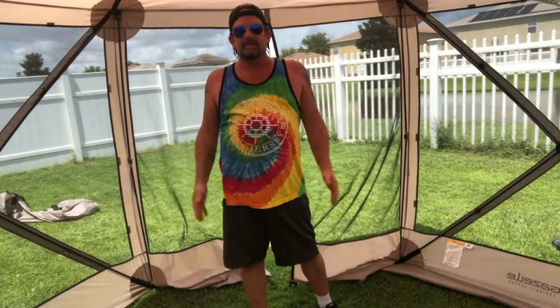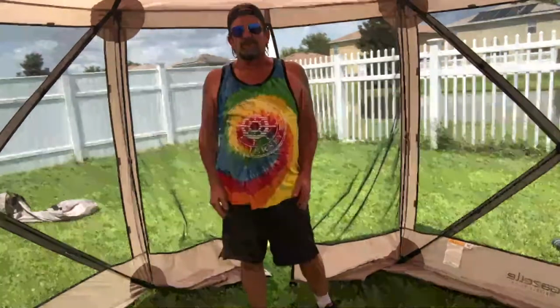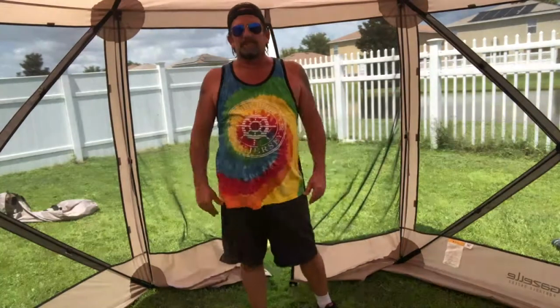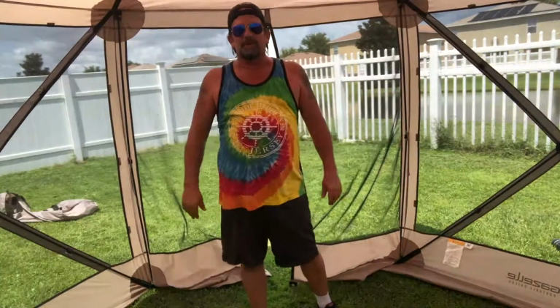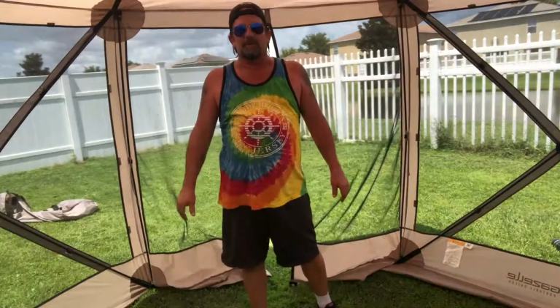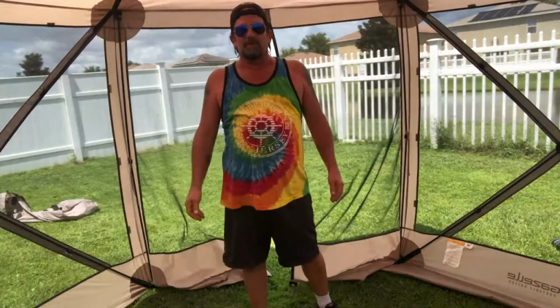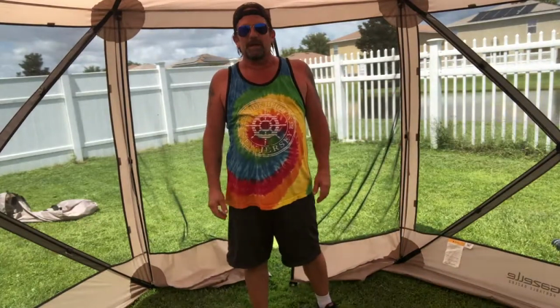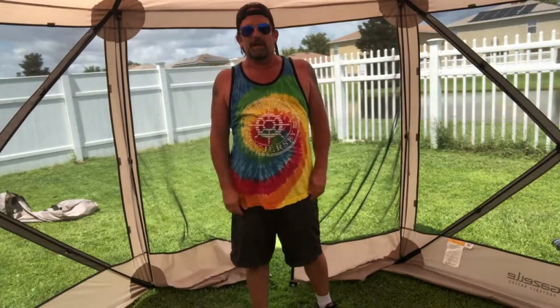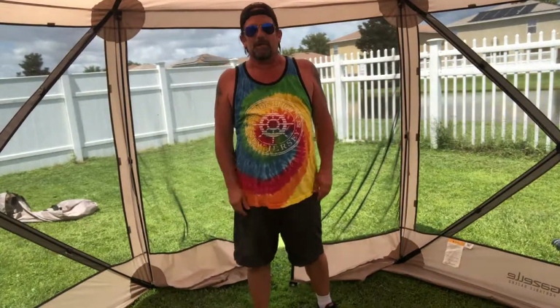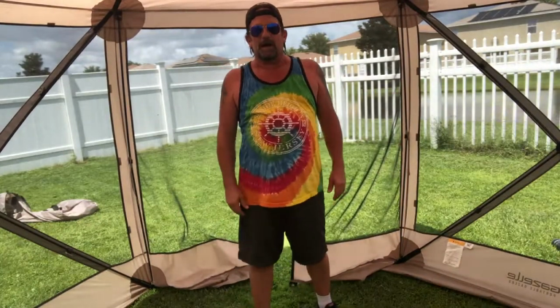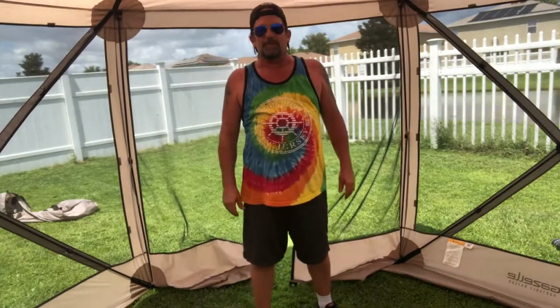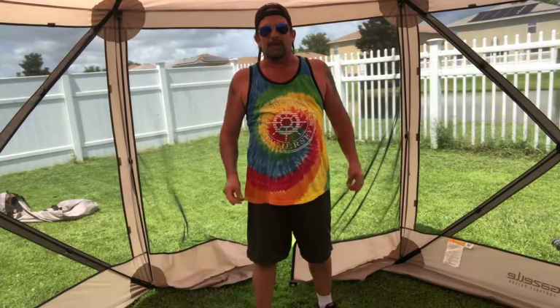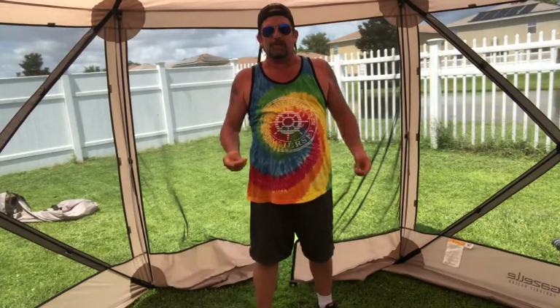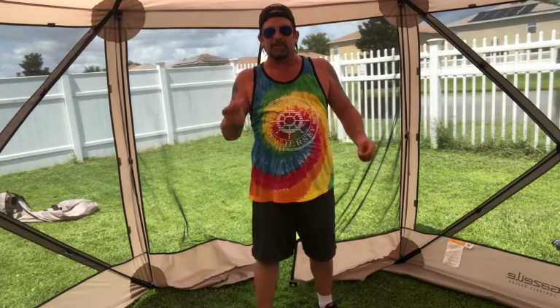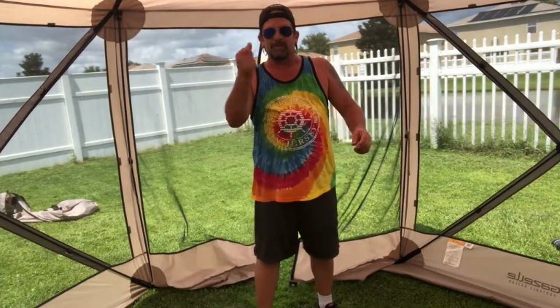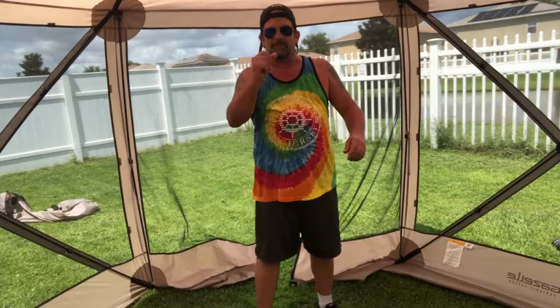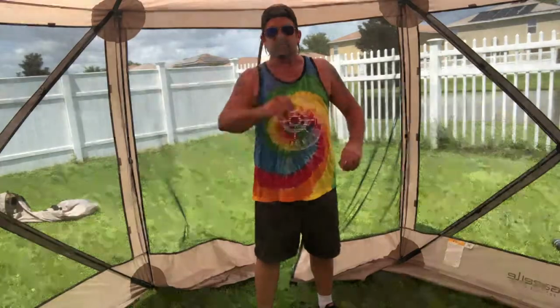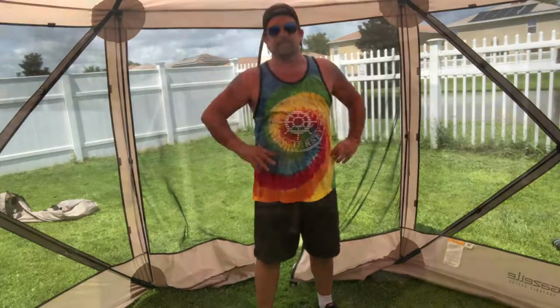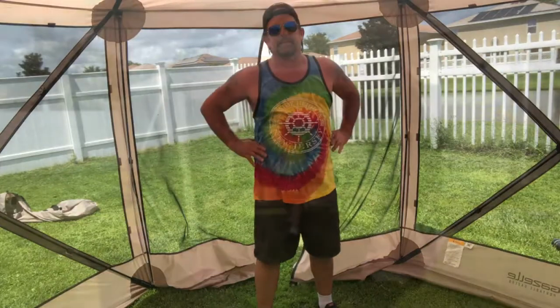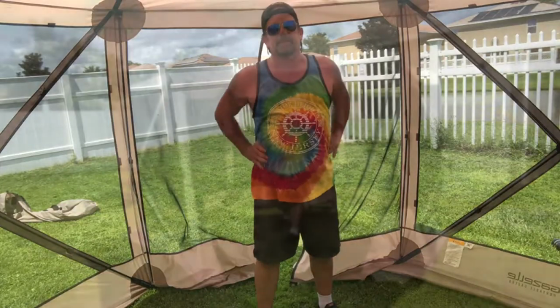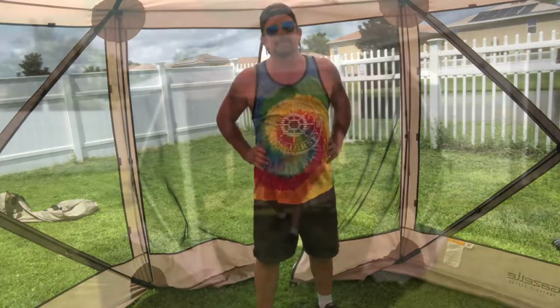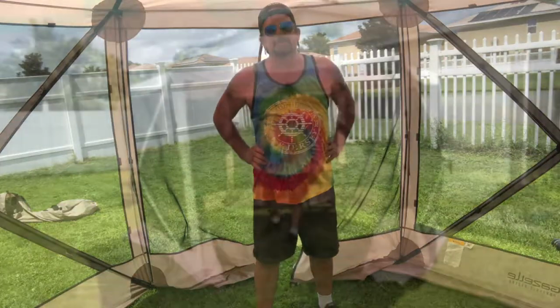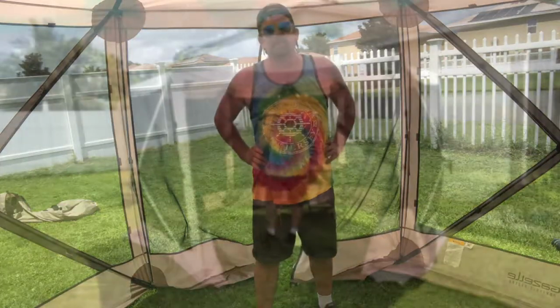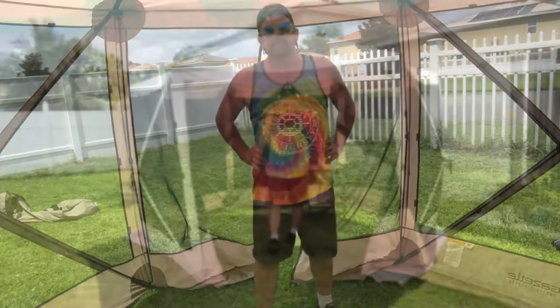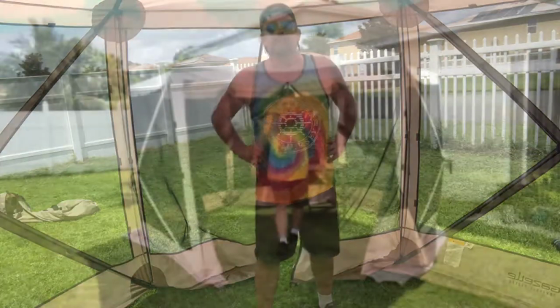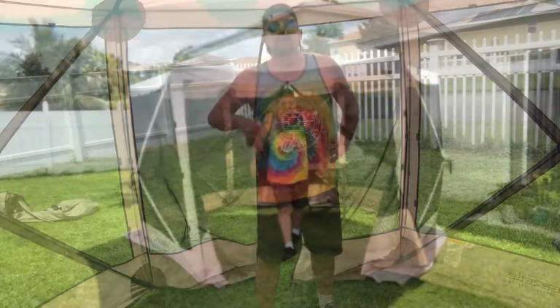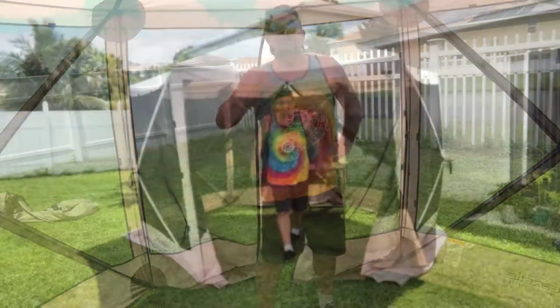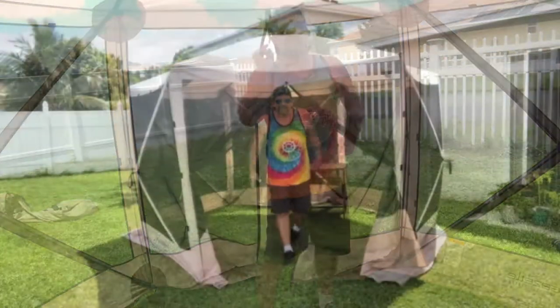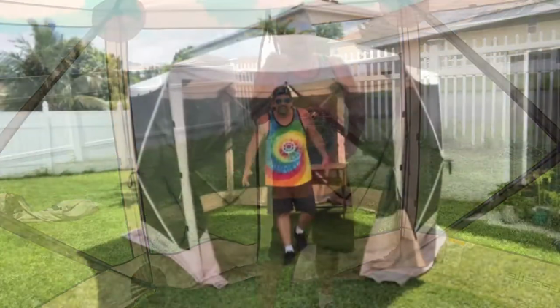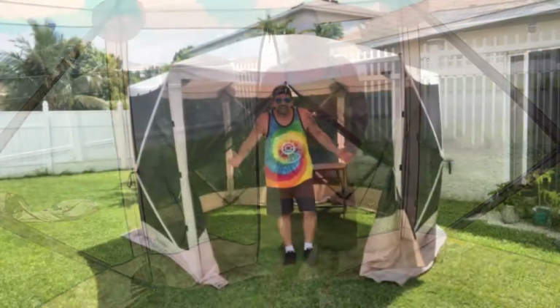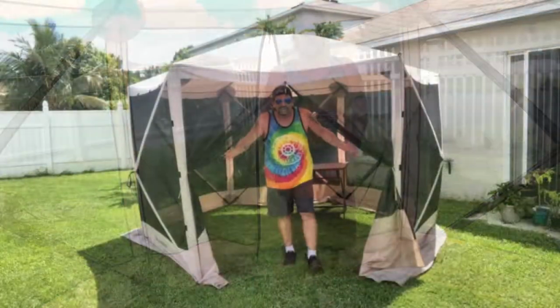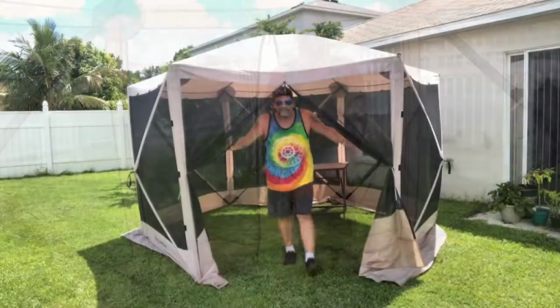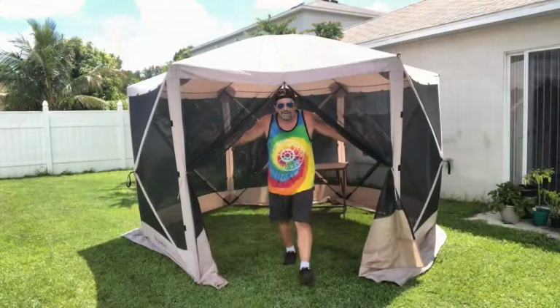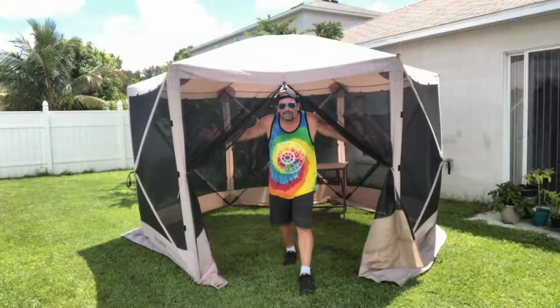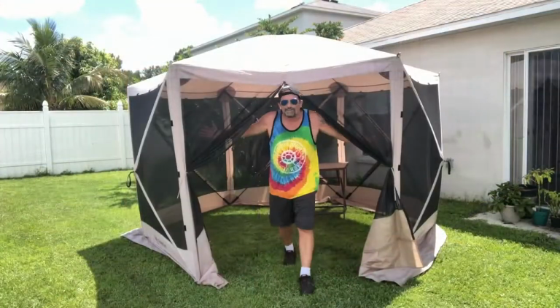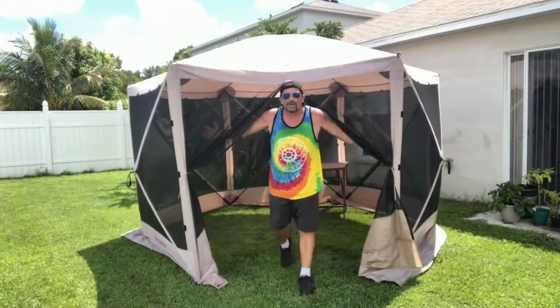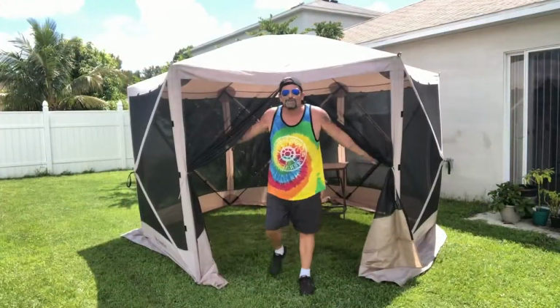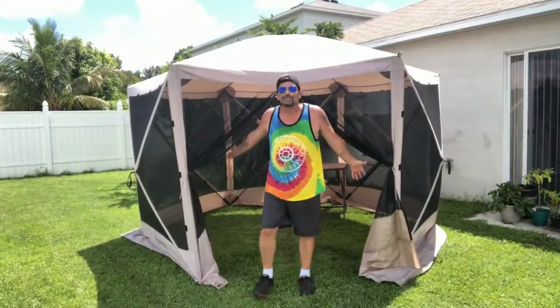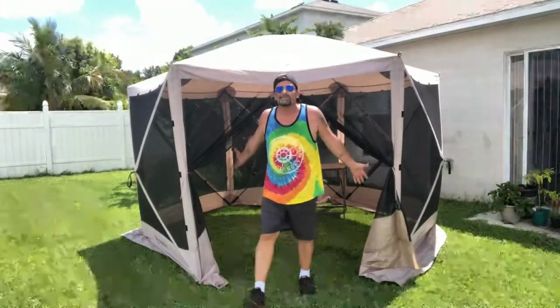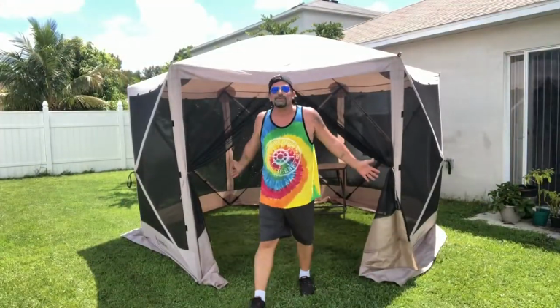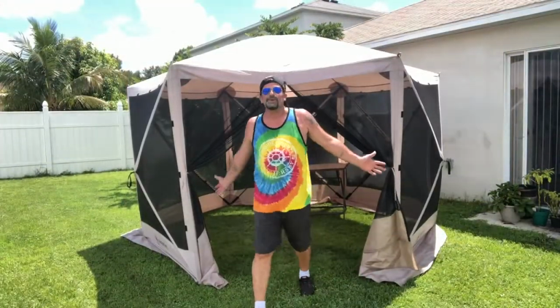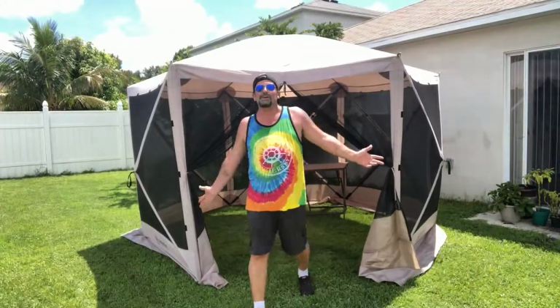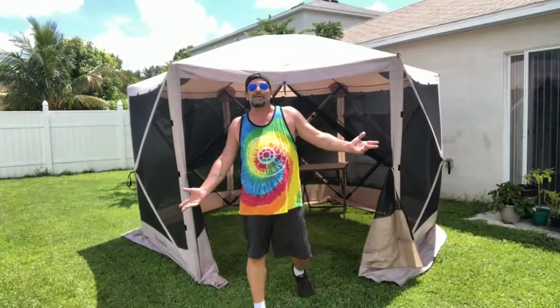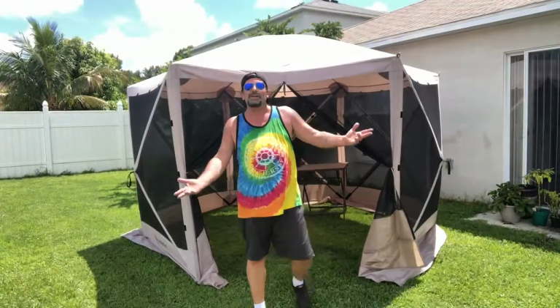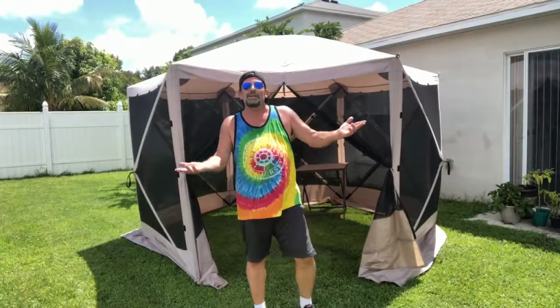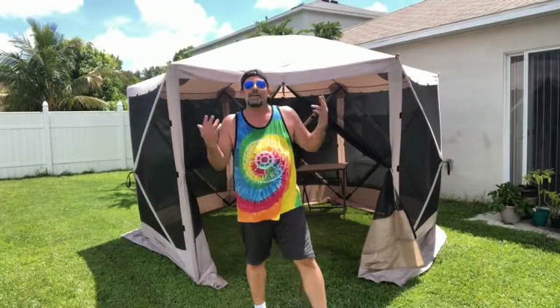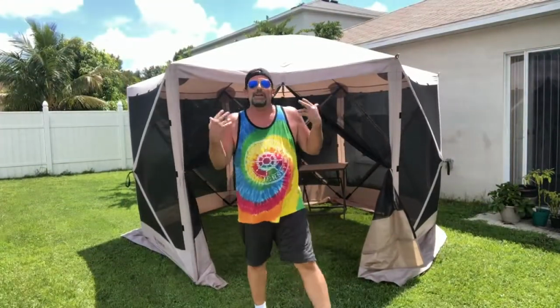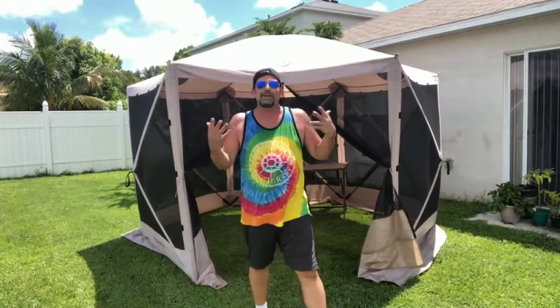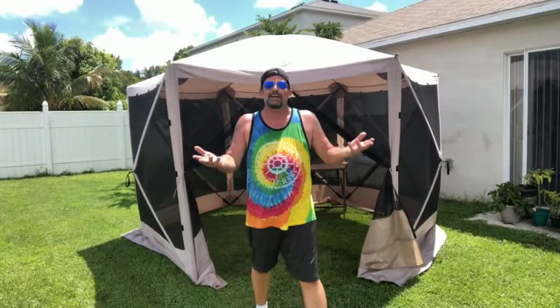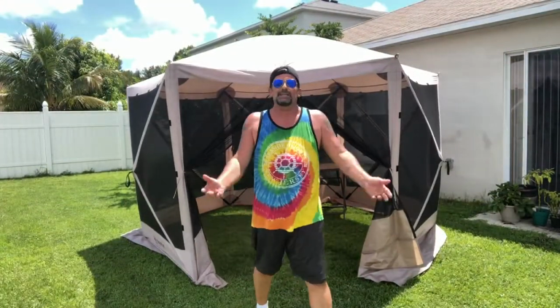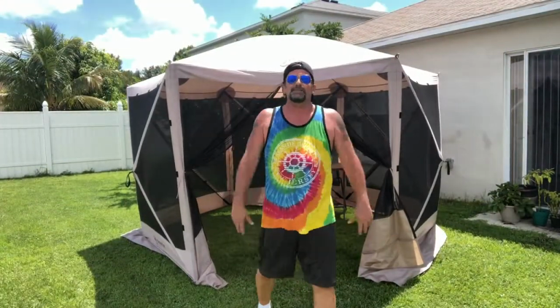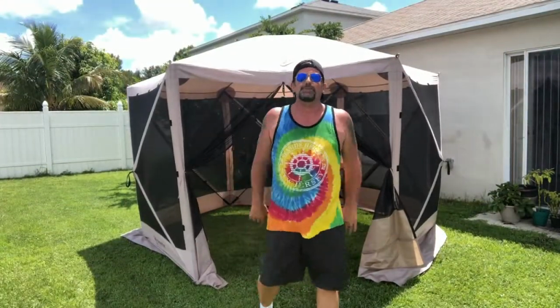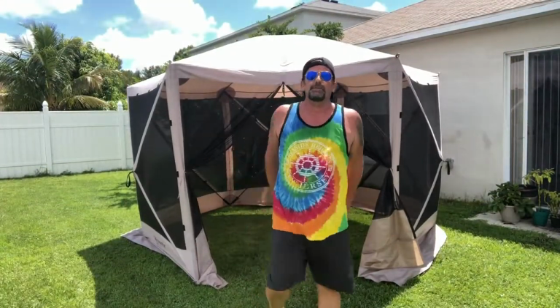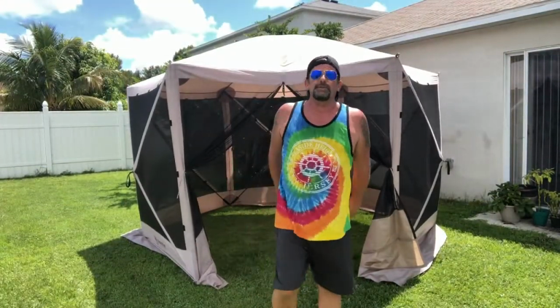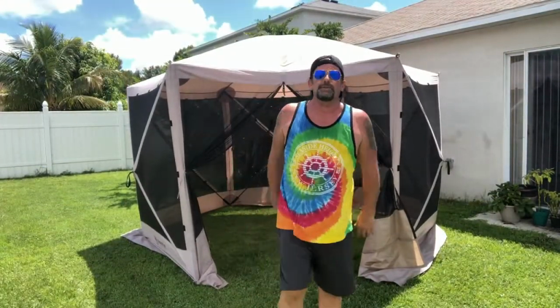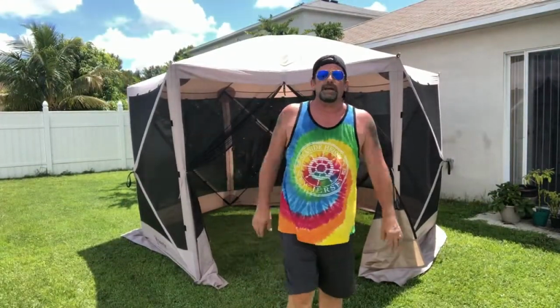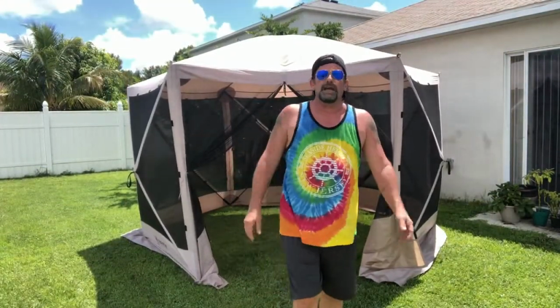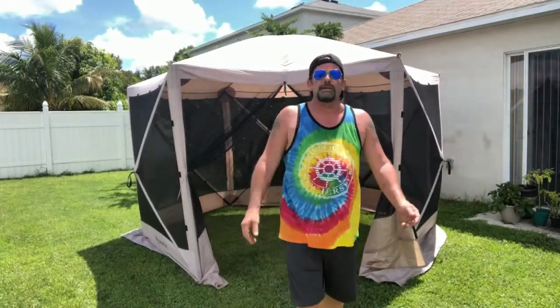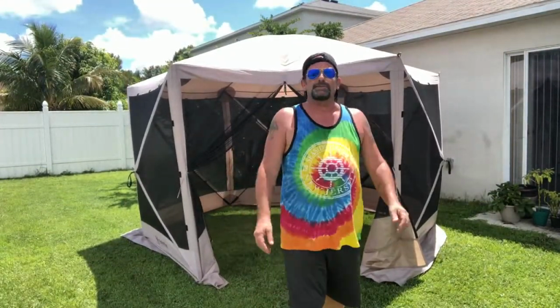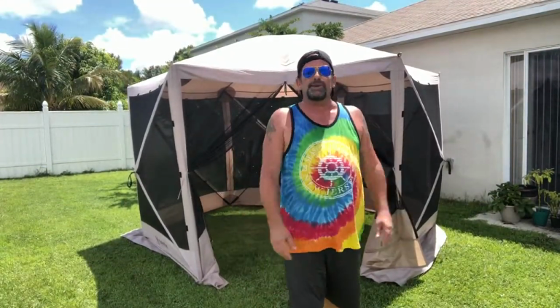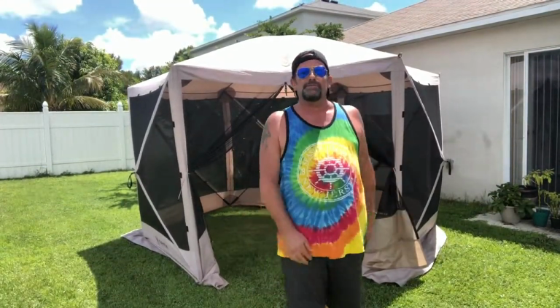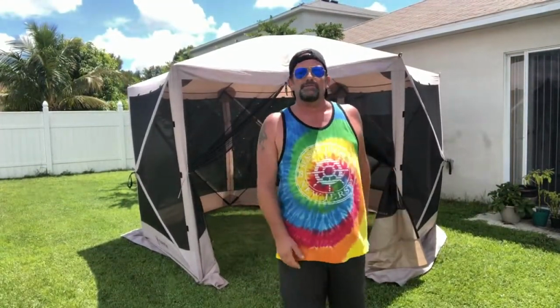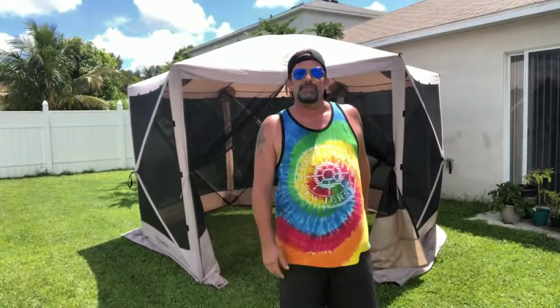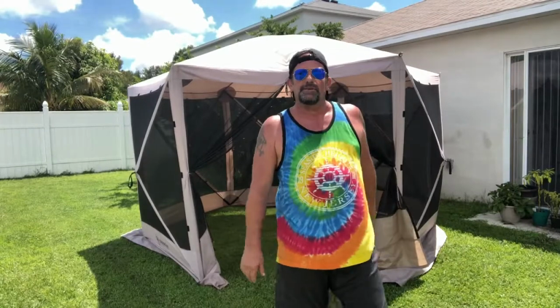One, two, three, four, five, six — six-sided, I believe it's eight feet high. Gazebo popped up just like that.